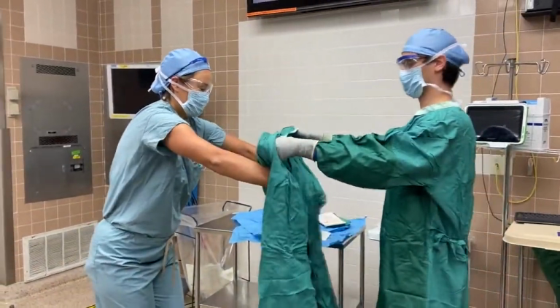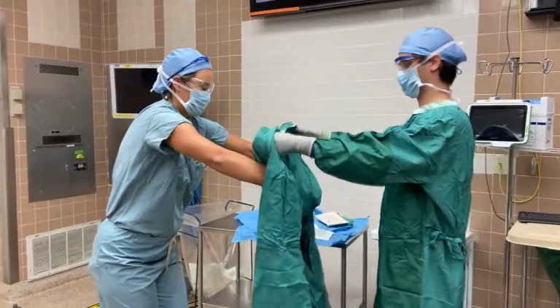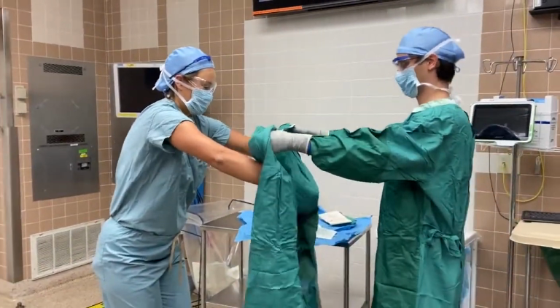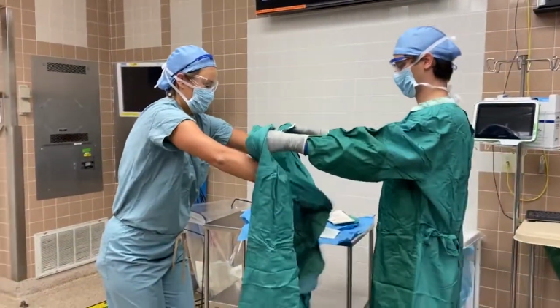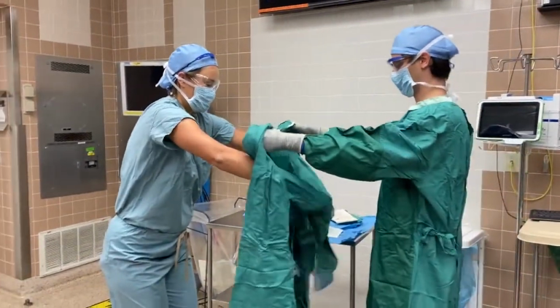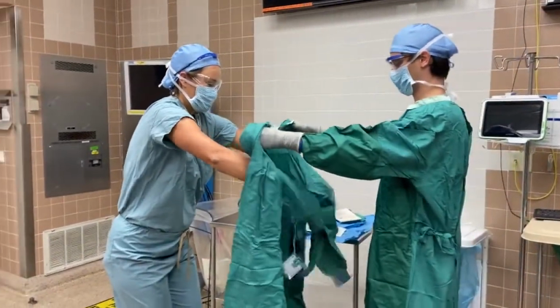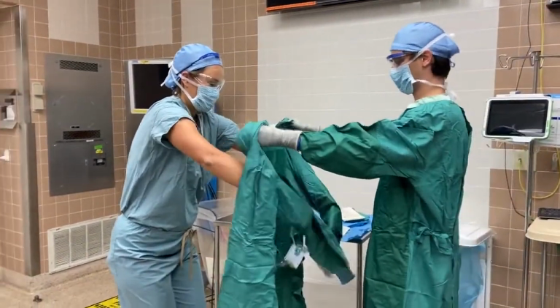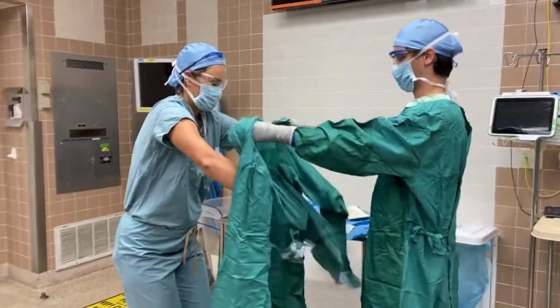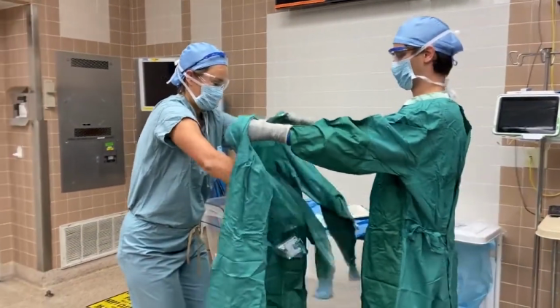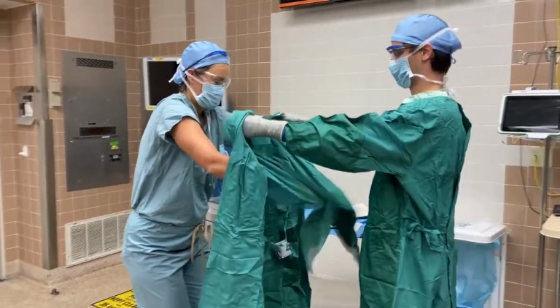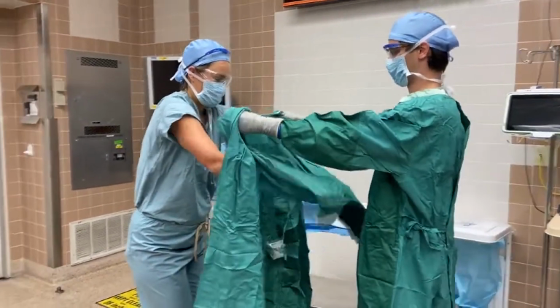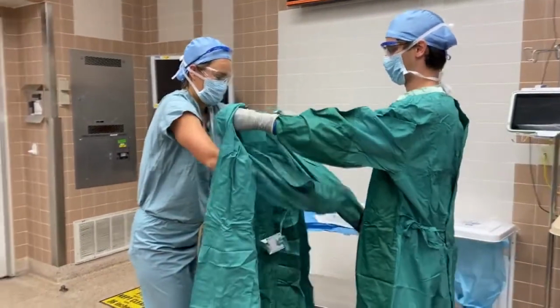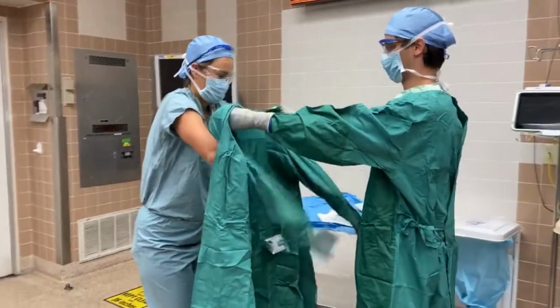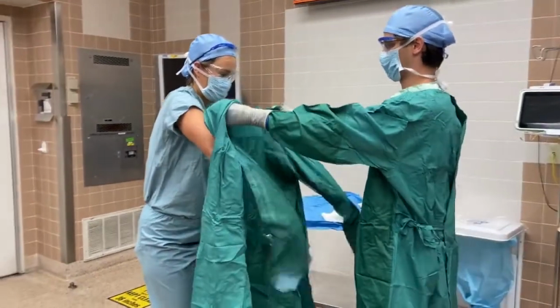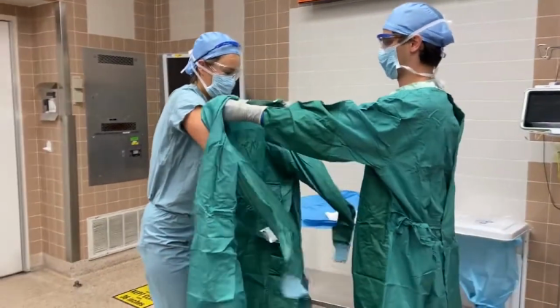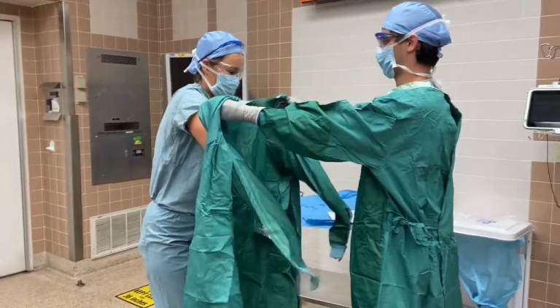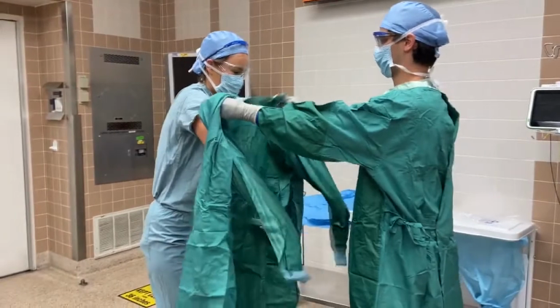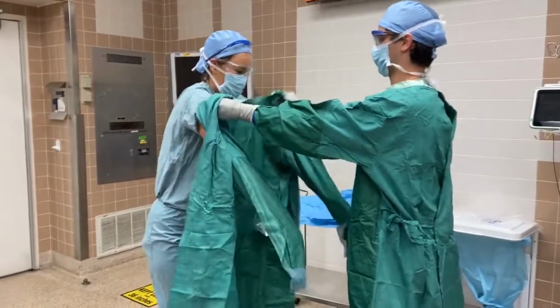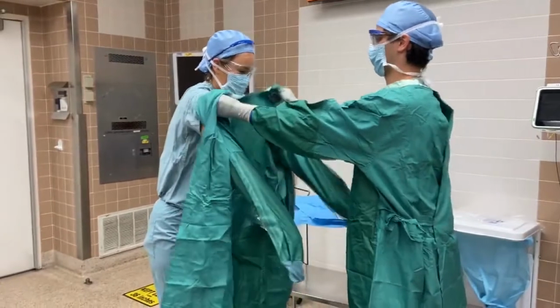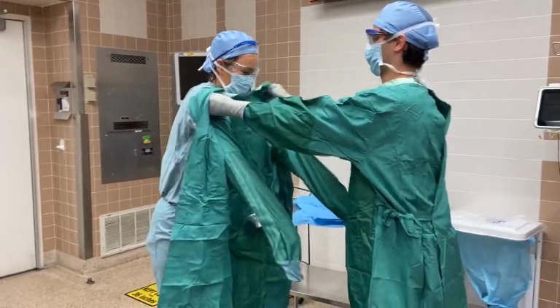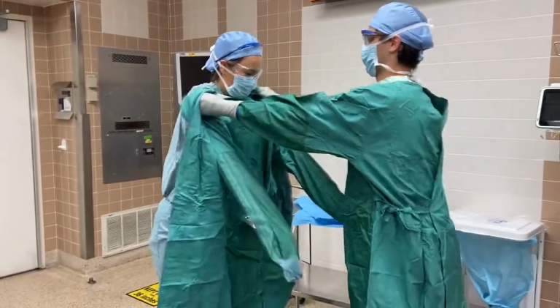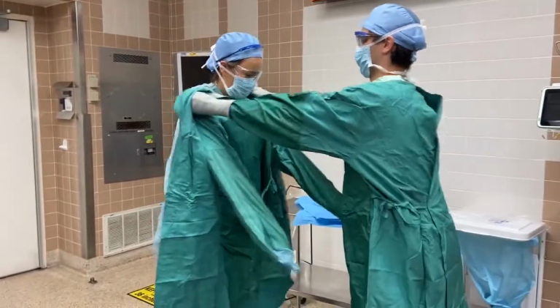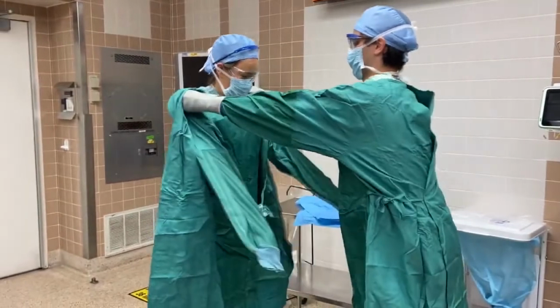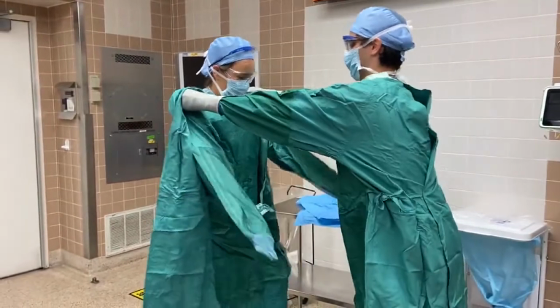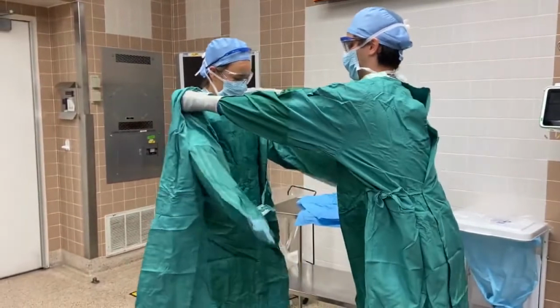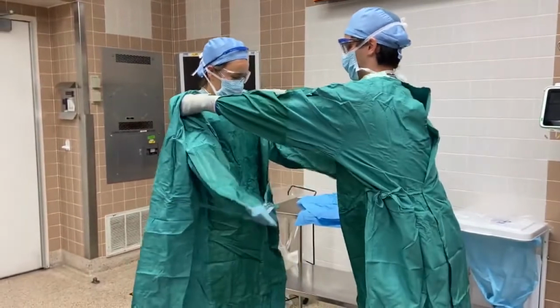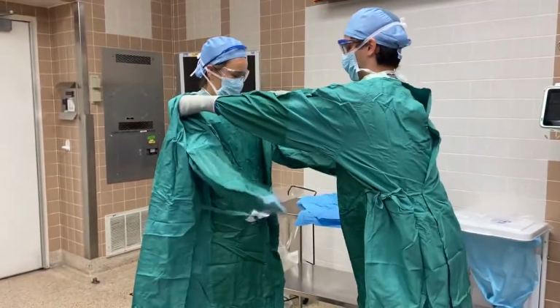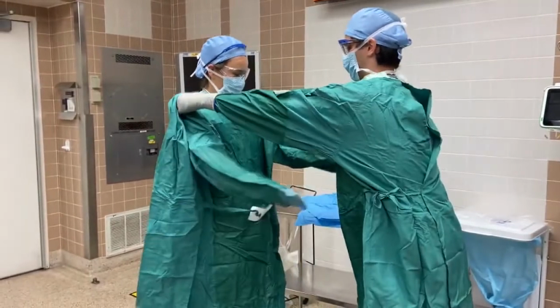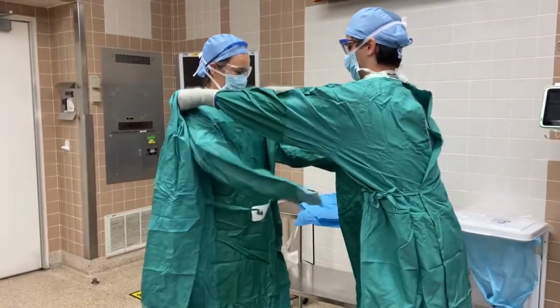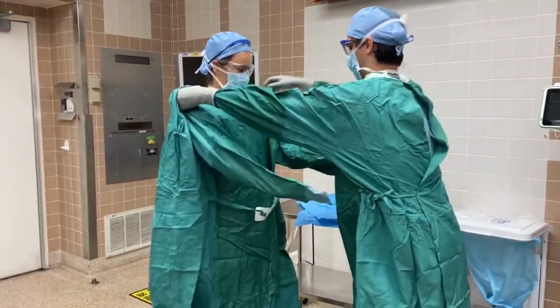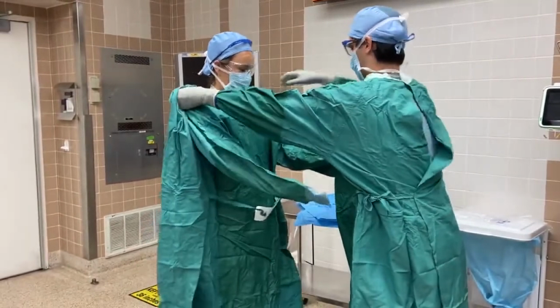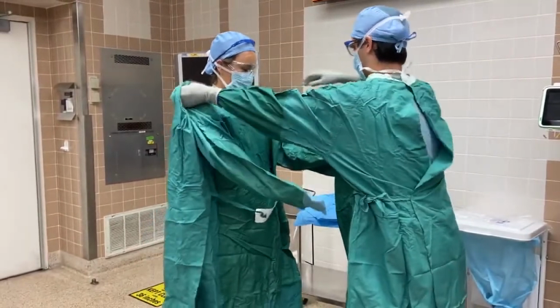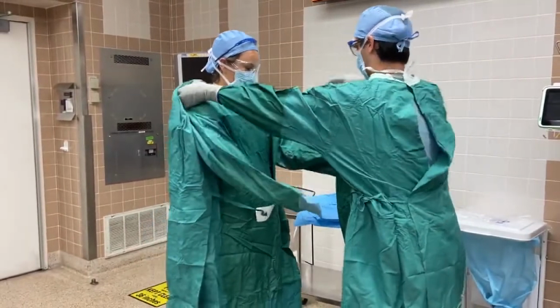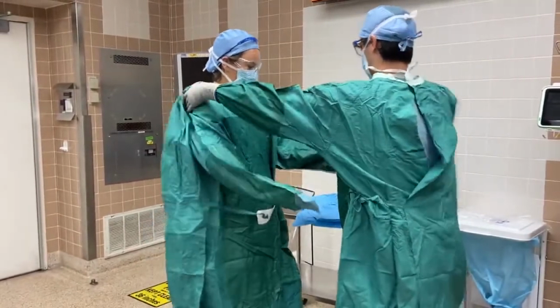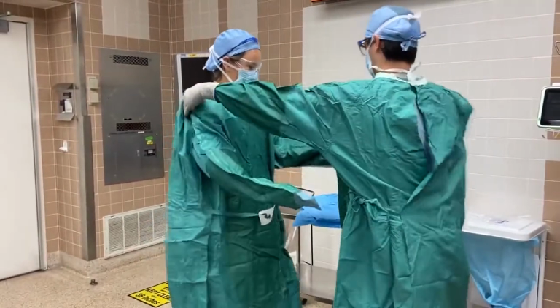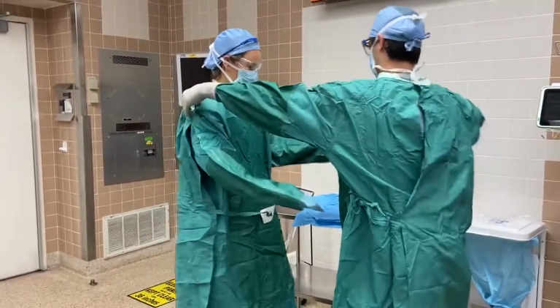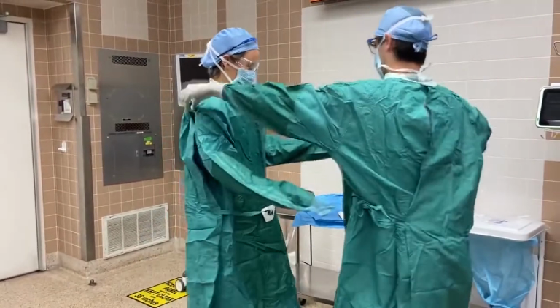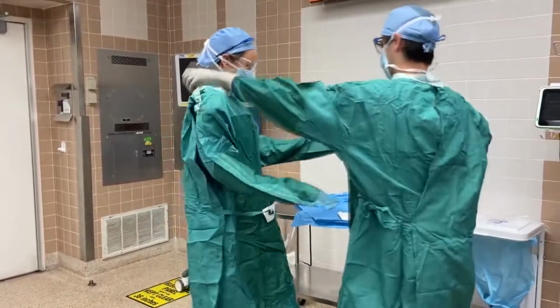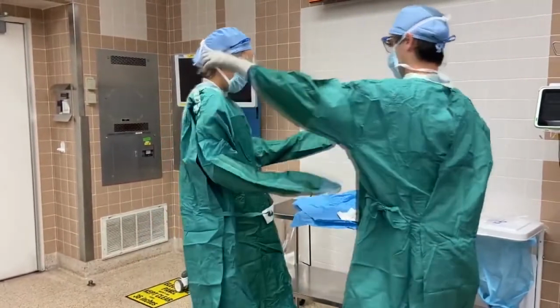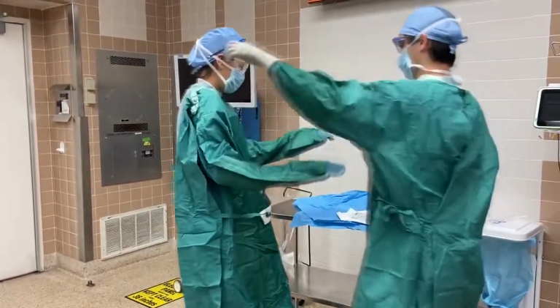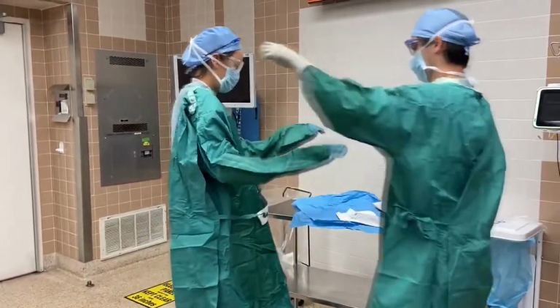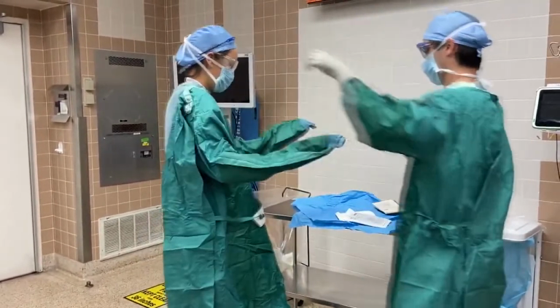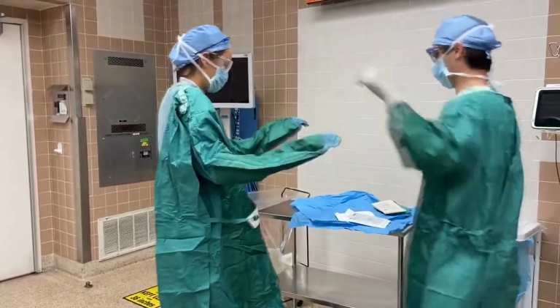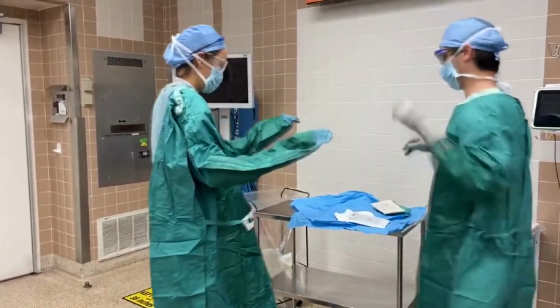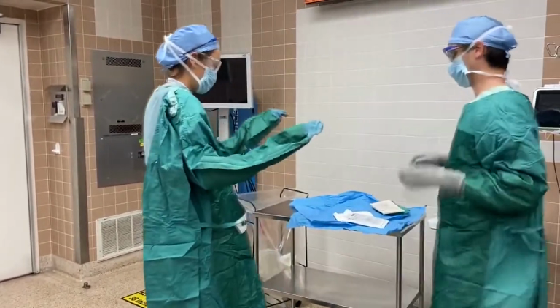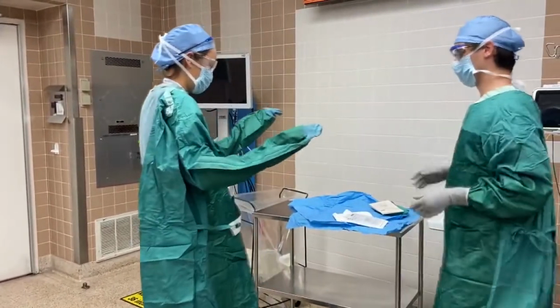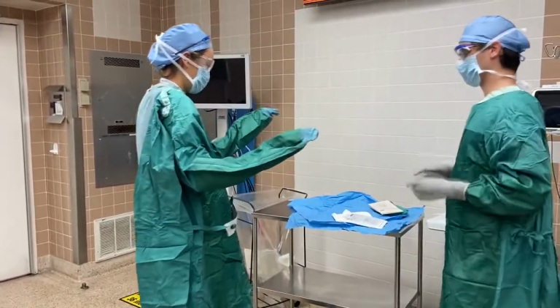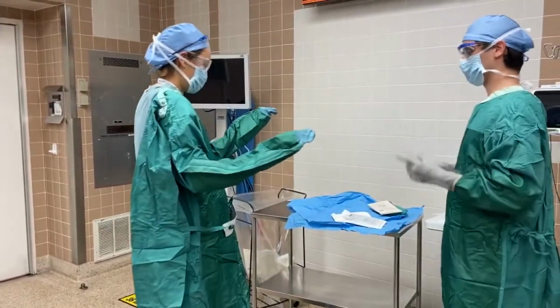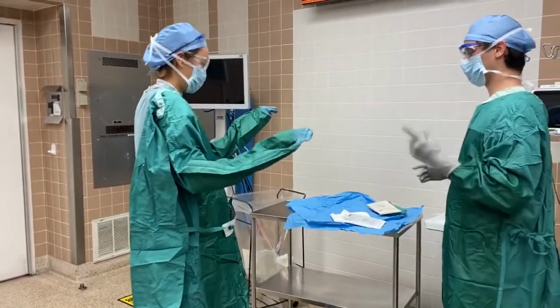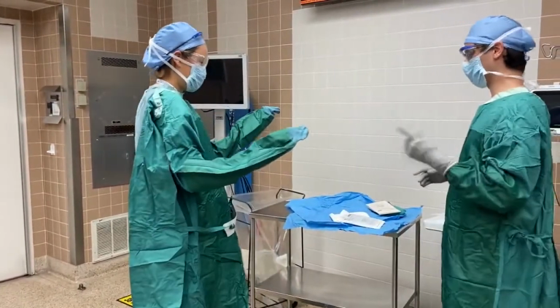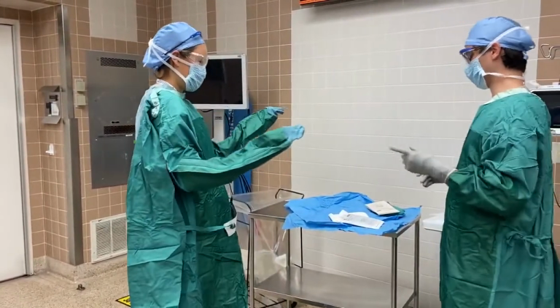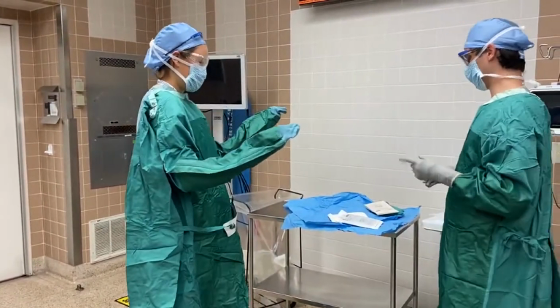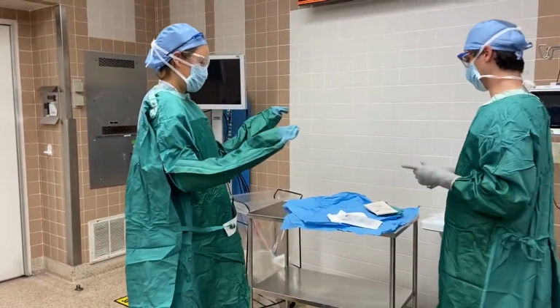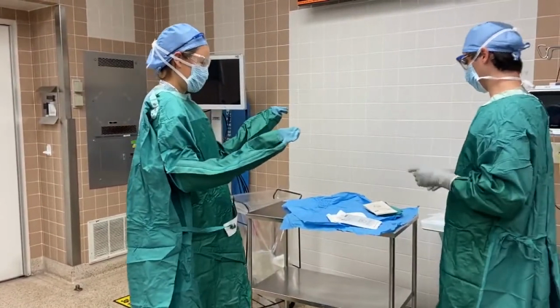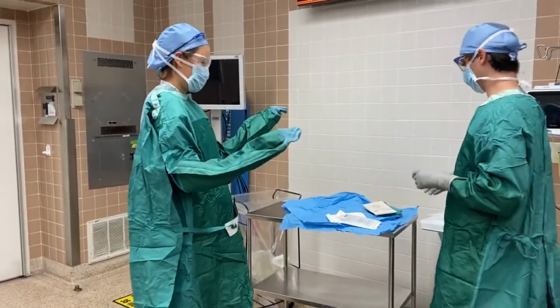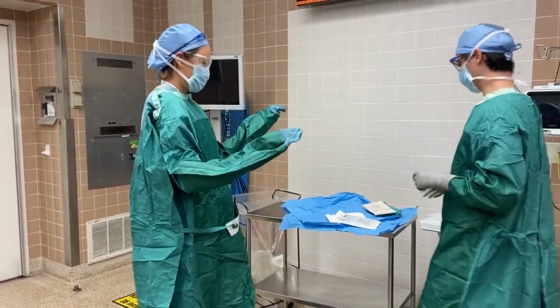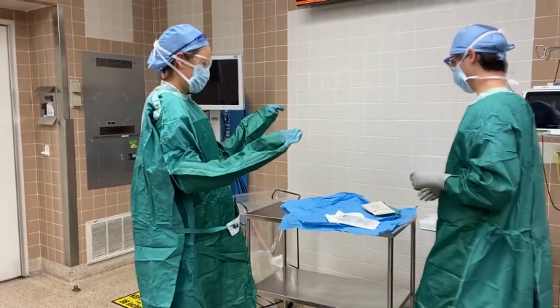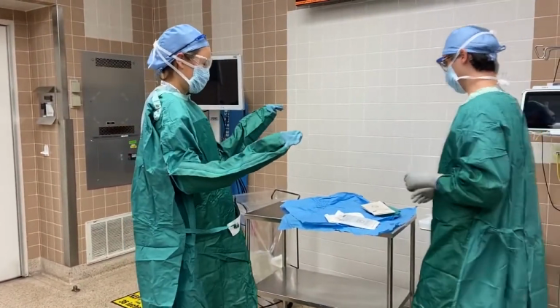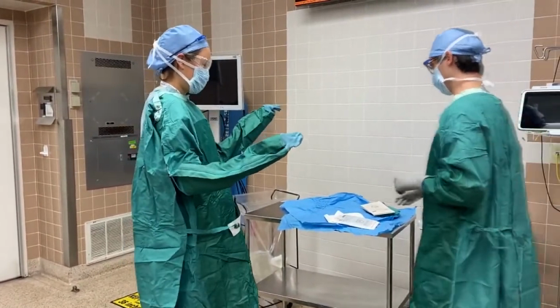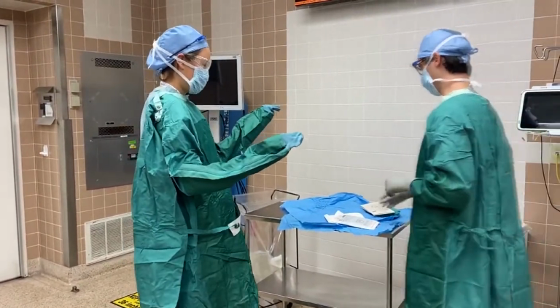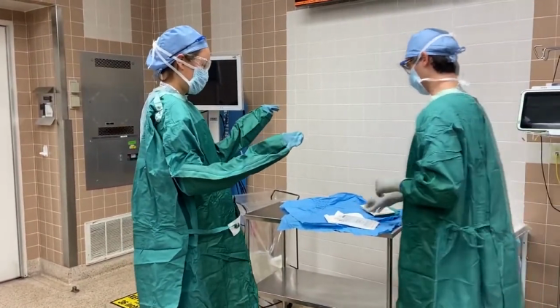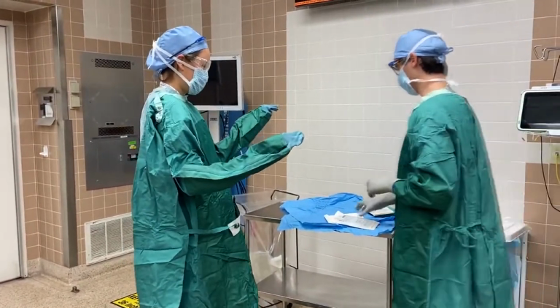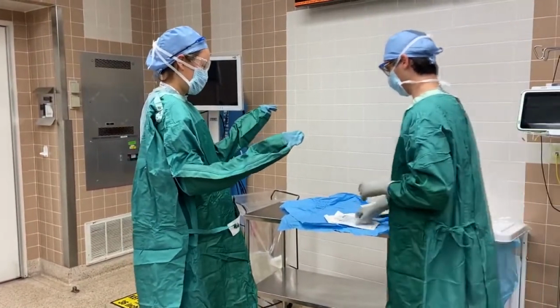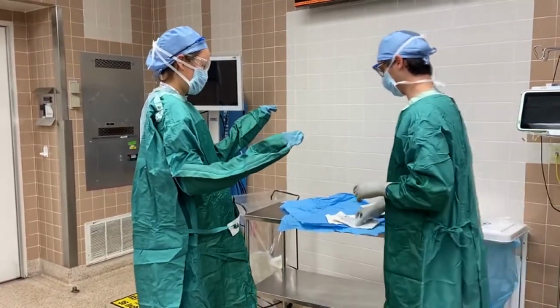Next, hold your arms out so the Scrub Tech can push your gown over your shoulders. Keep your fingertips within your gown sleeves.